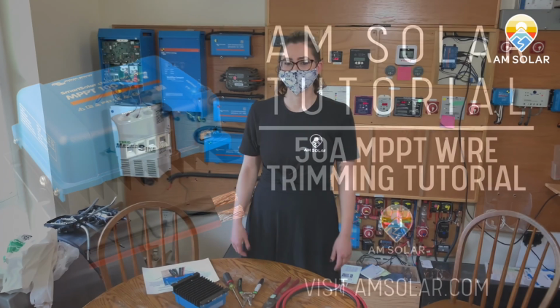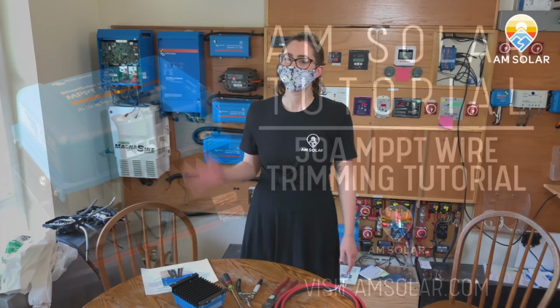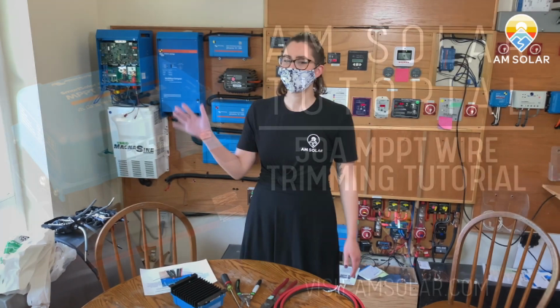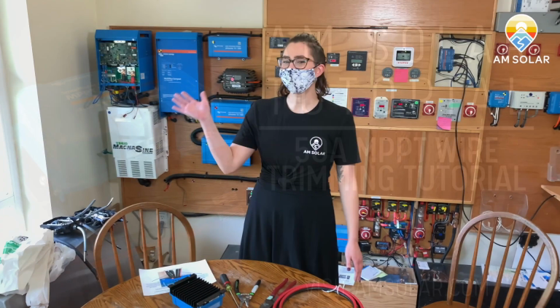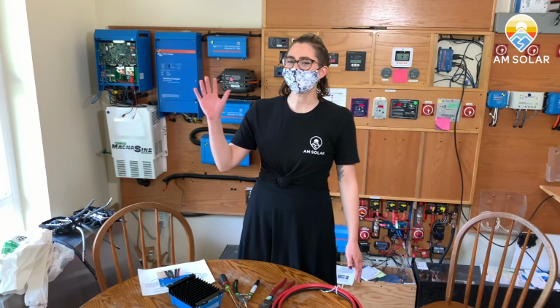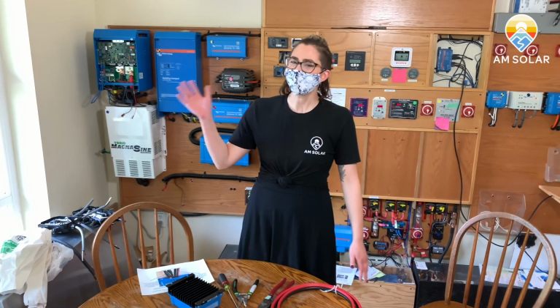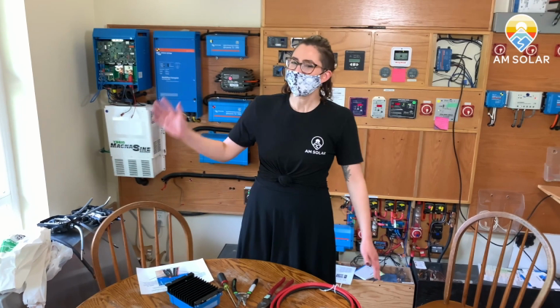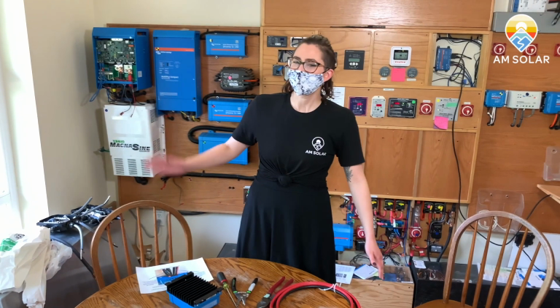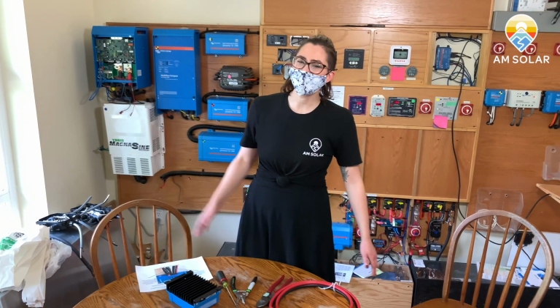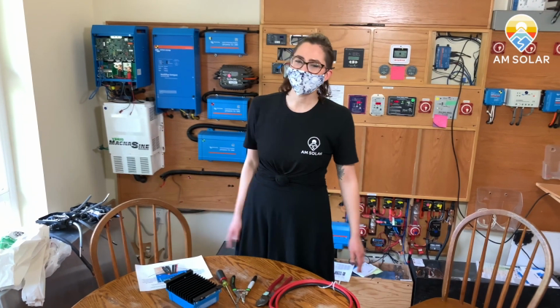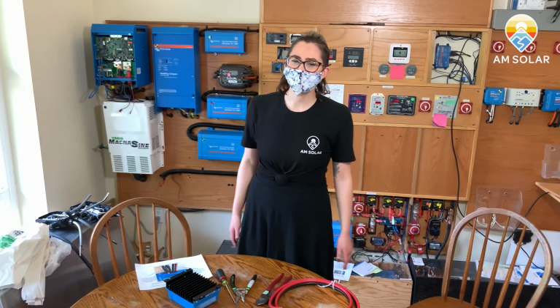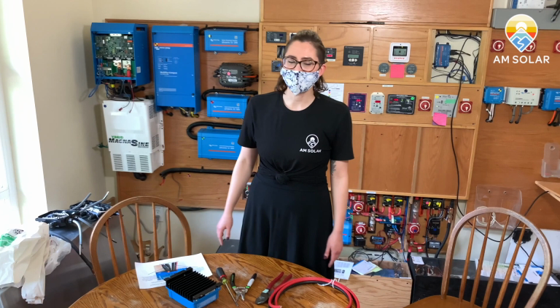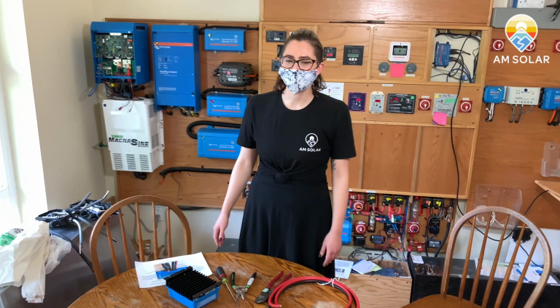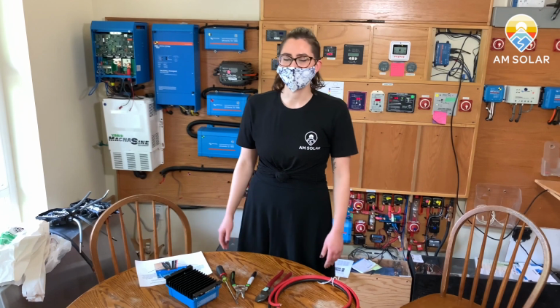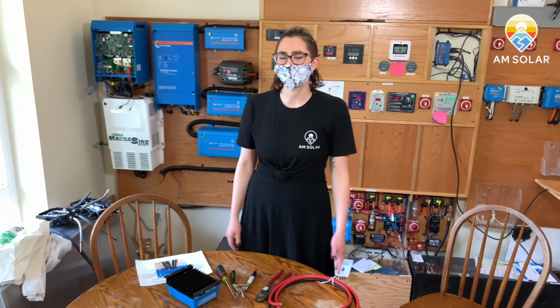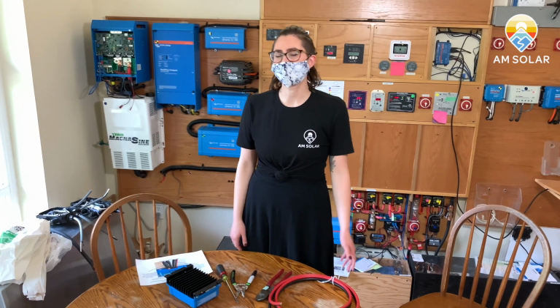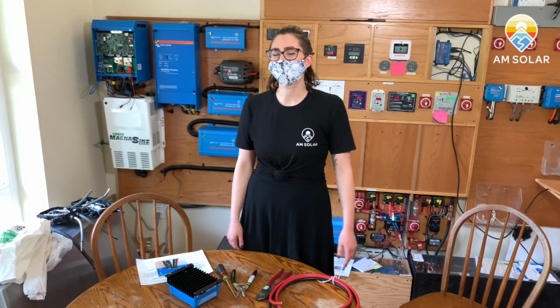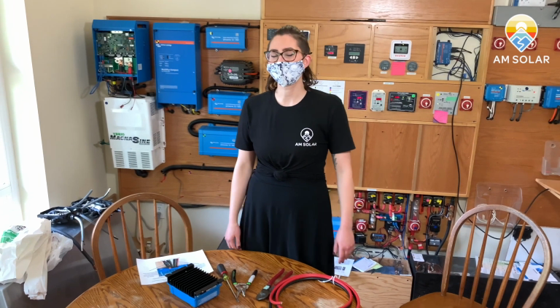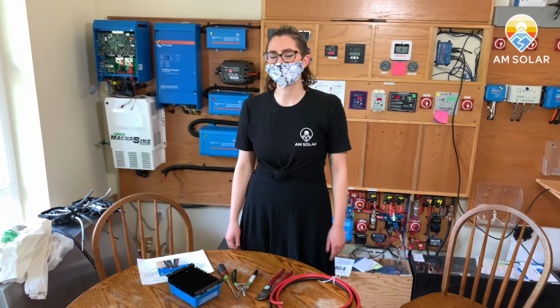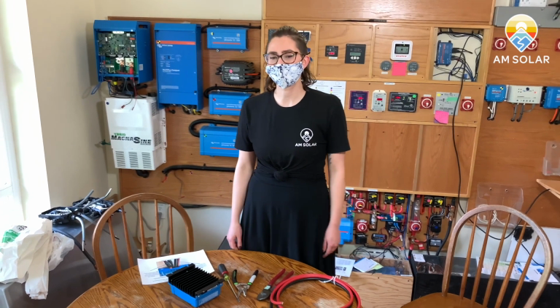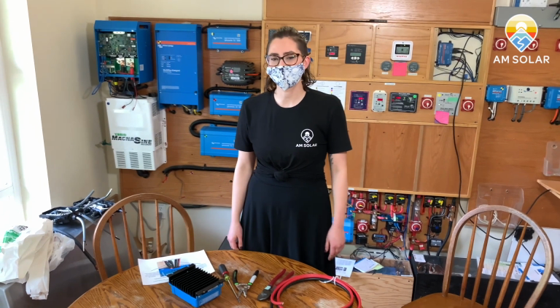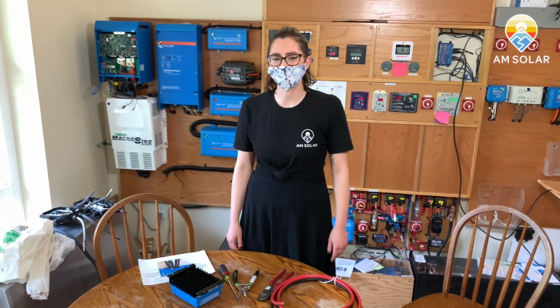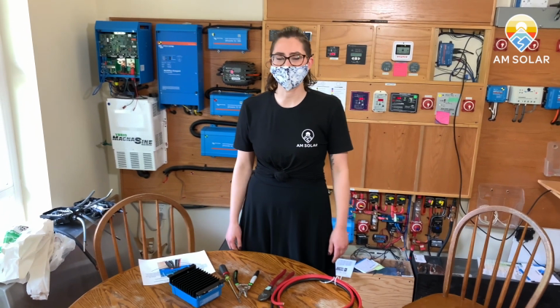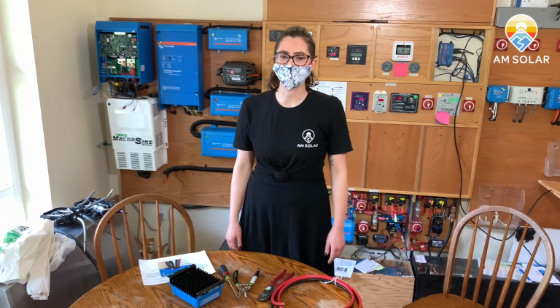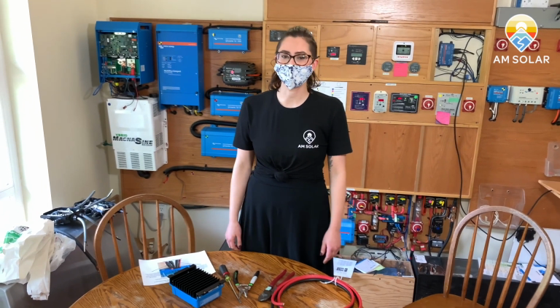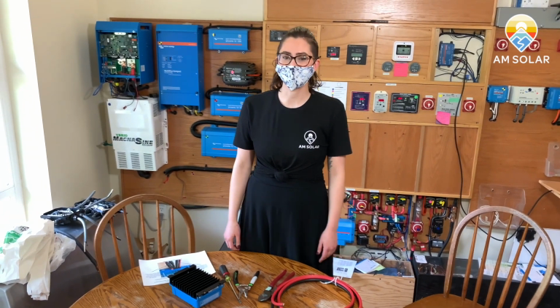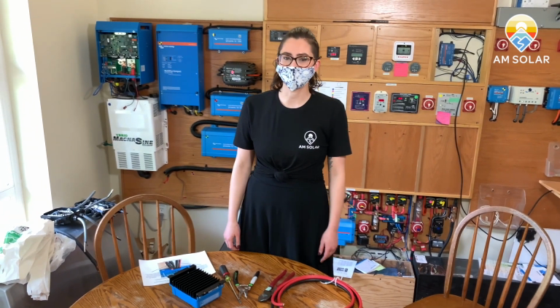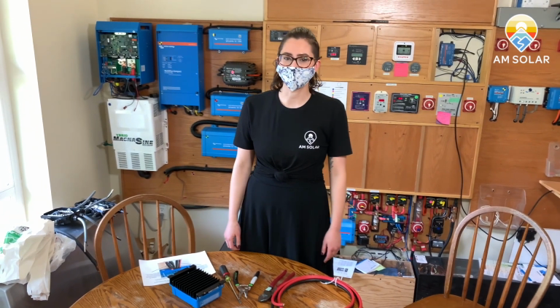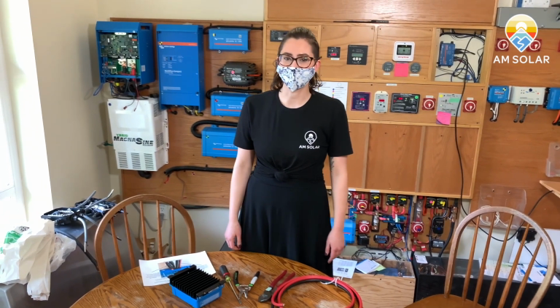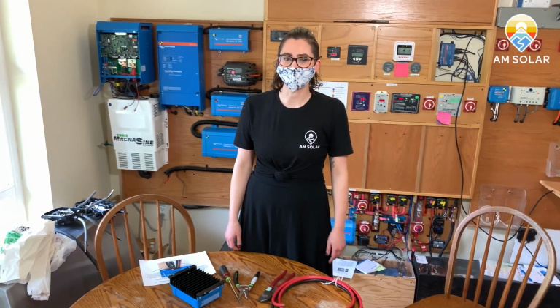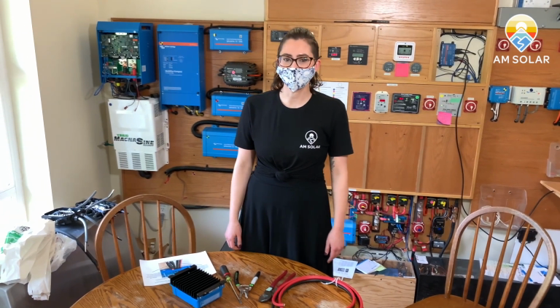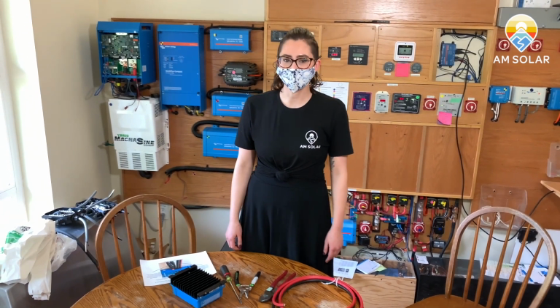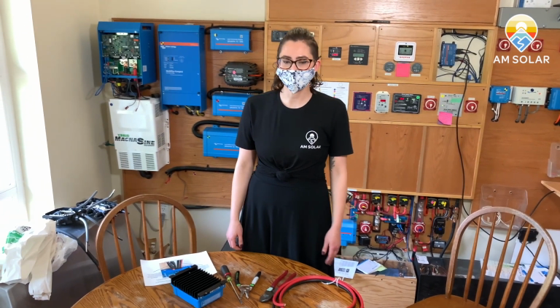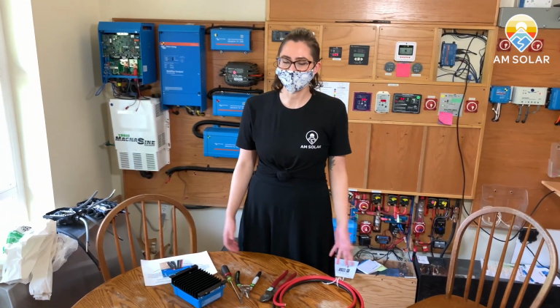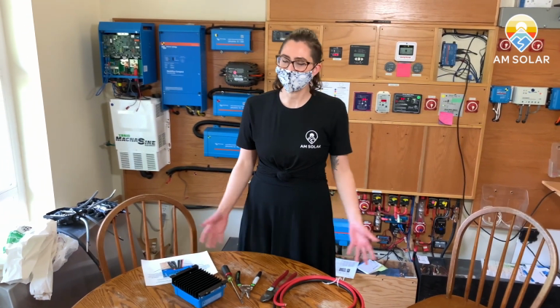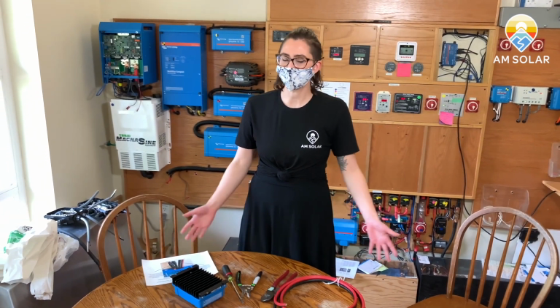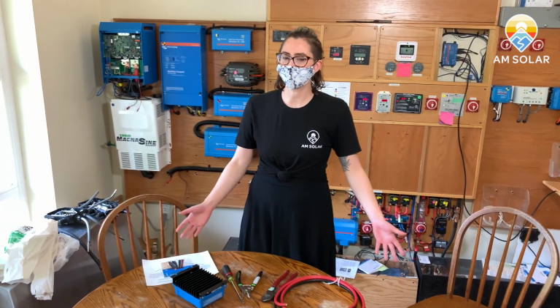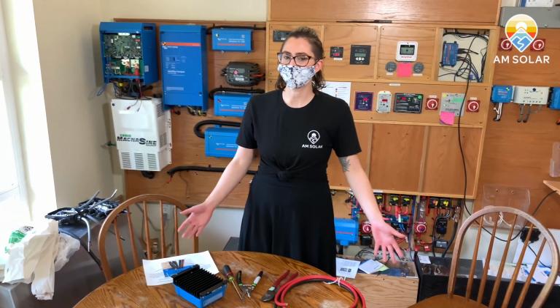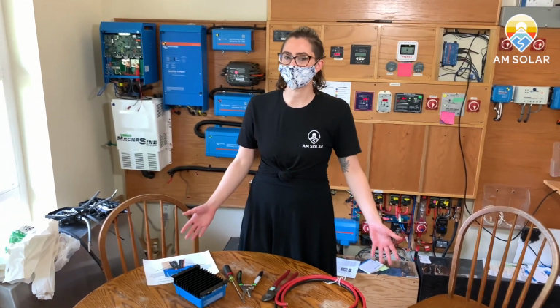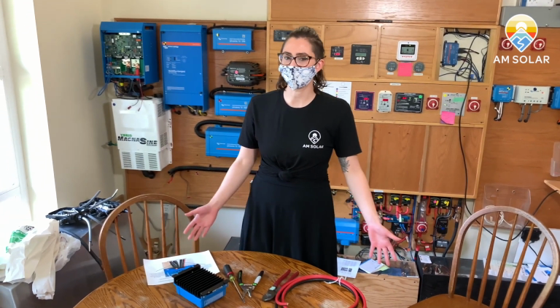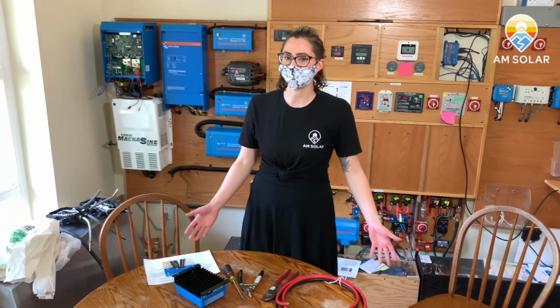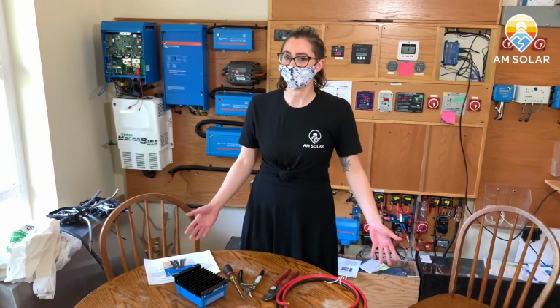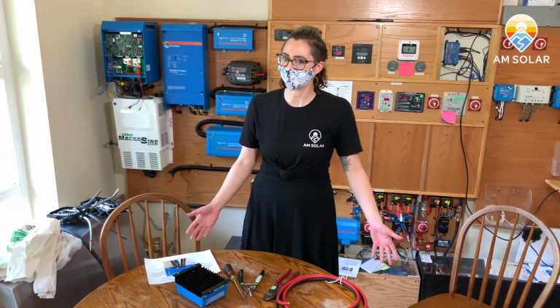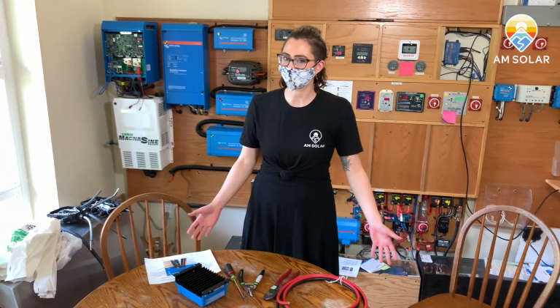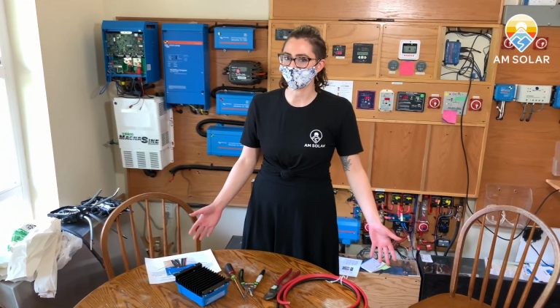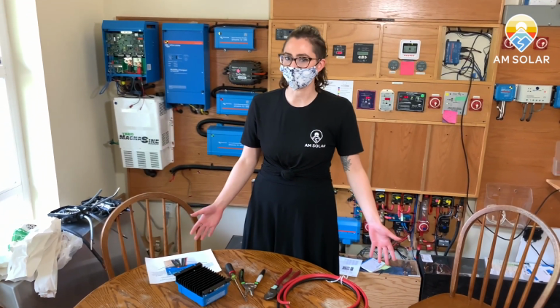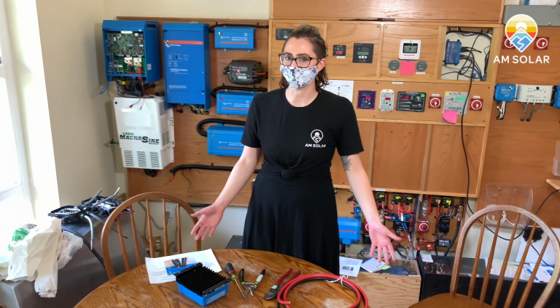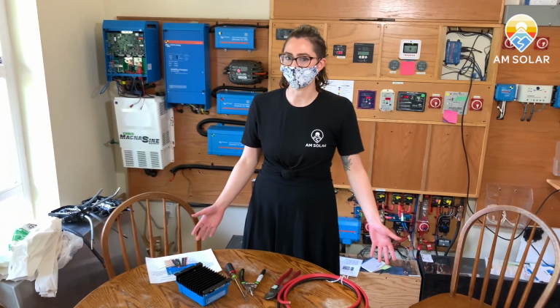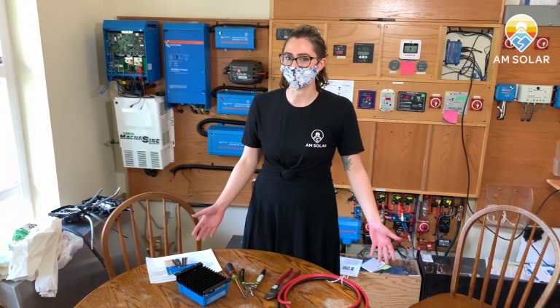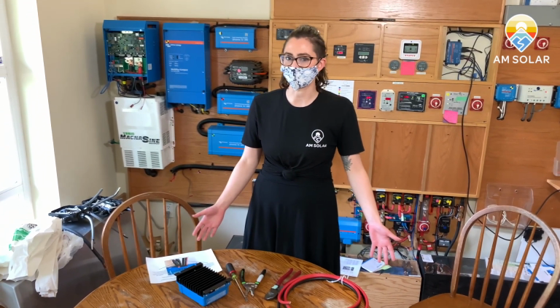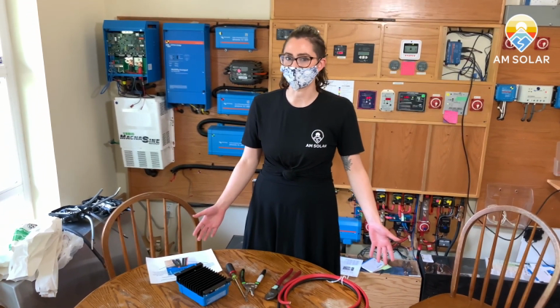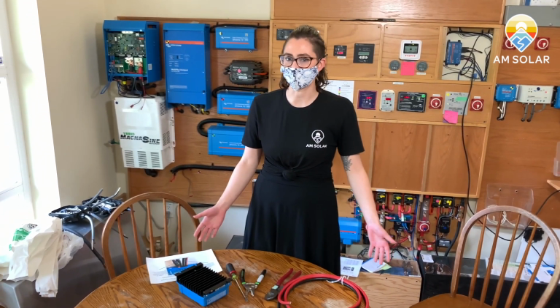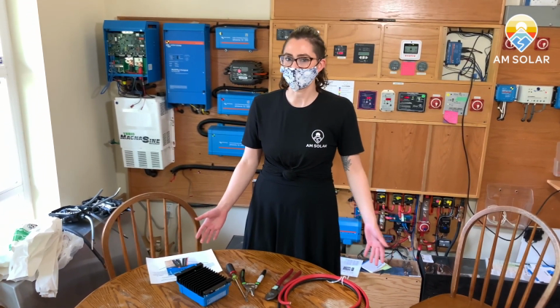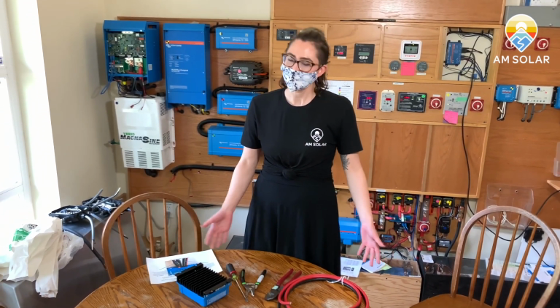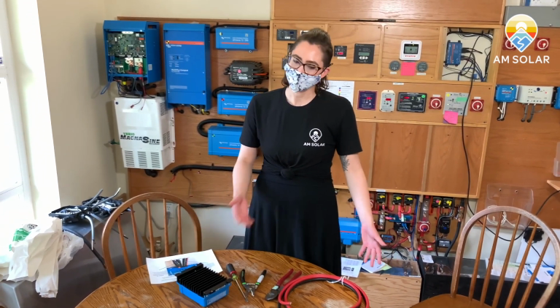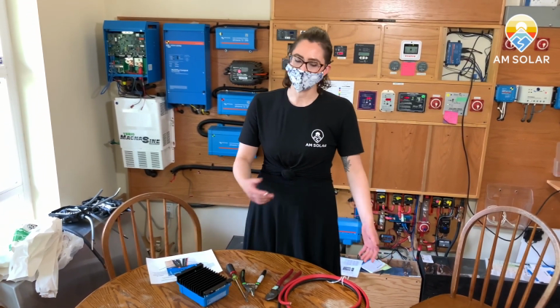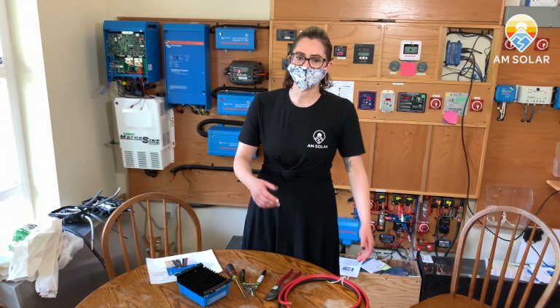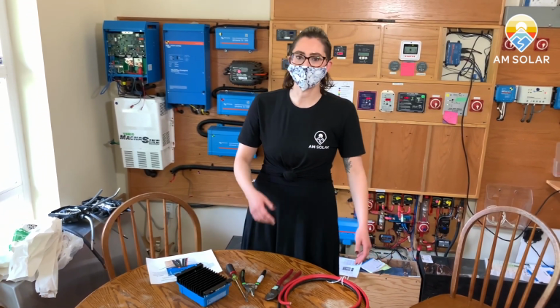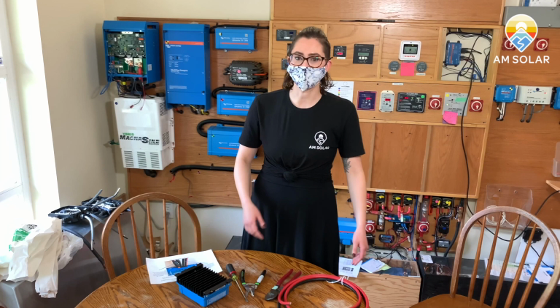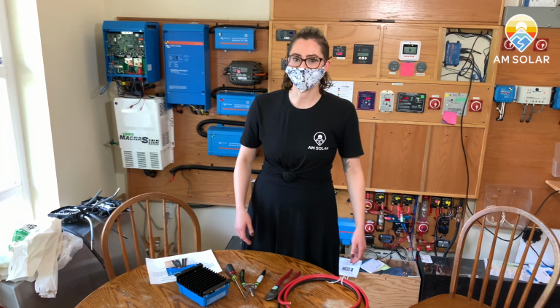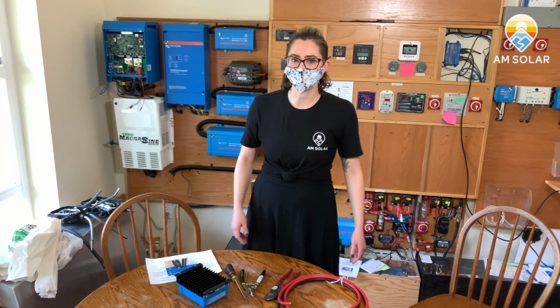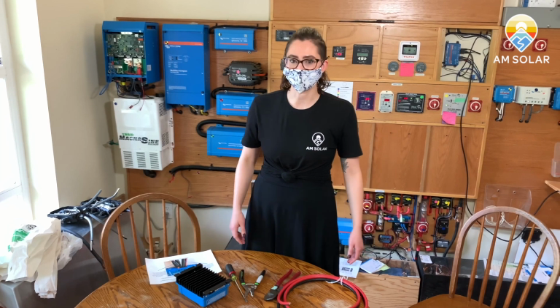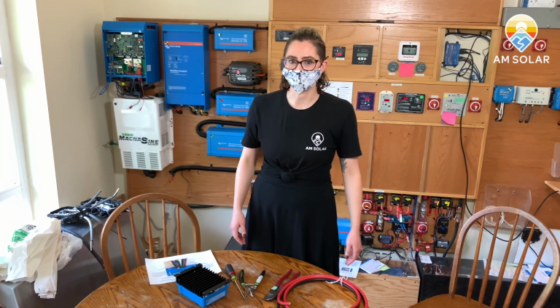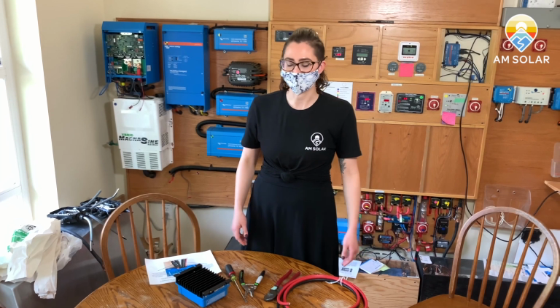Hi, my name is Genevieve. I work here in the AM Solar office. You probably heard my voice on the phones every now and then — give me a call, we'll talk sometime.